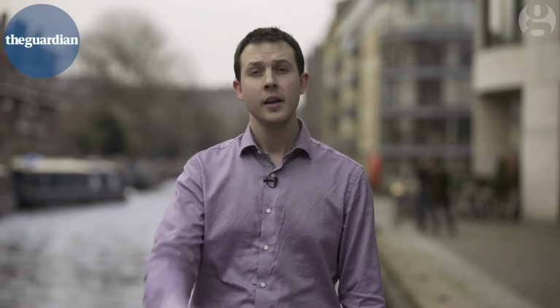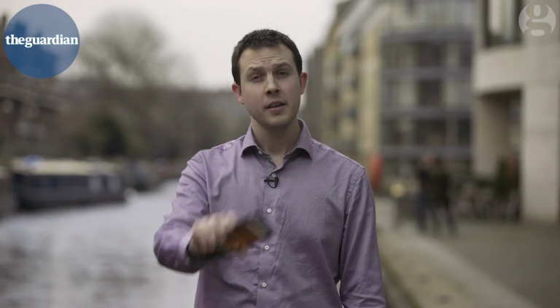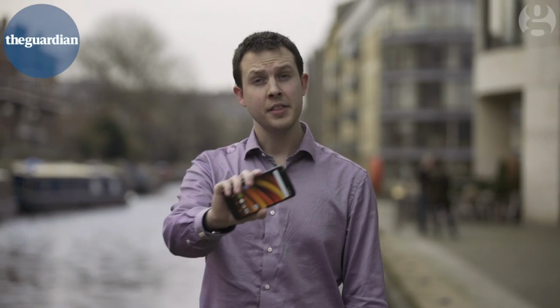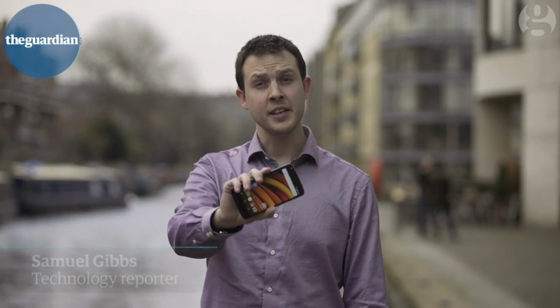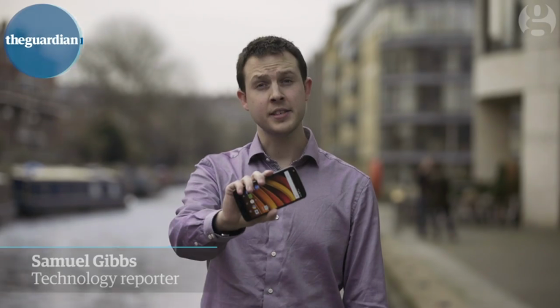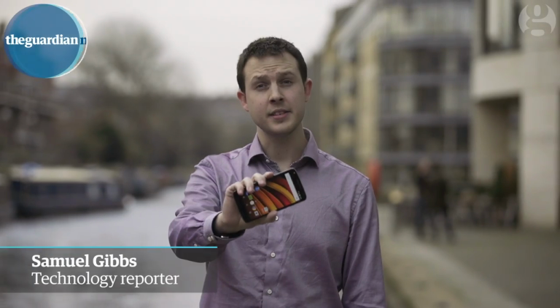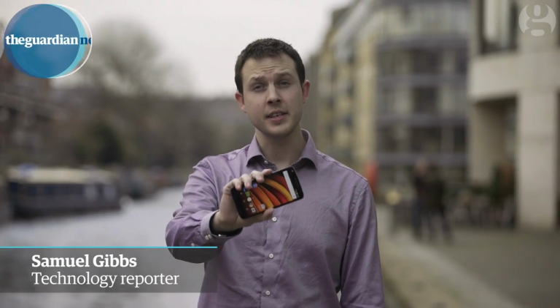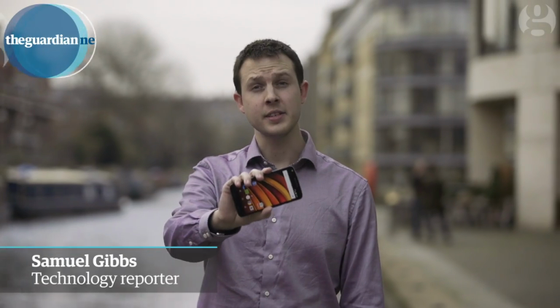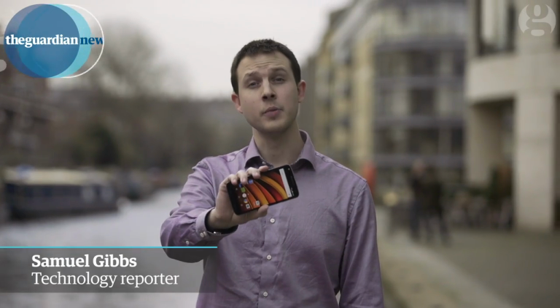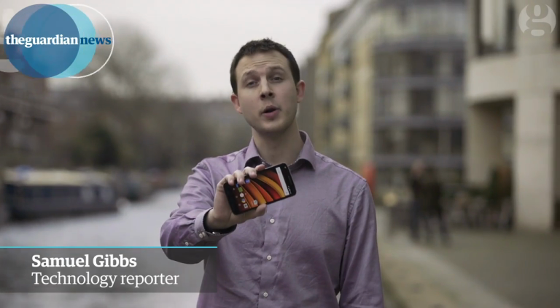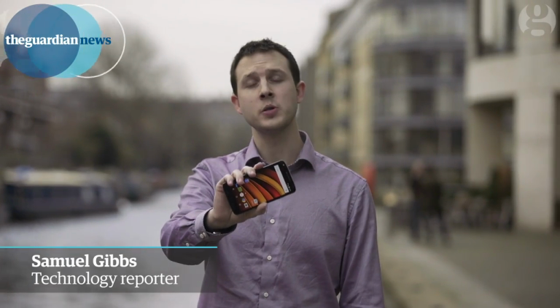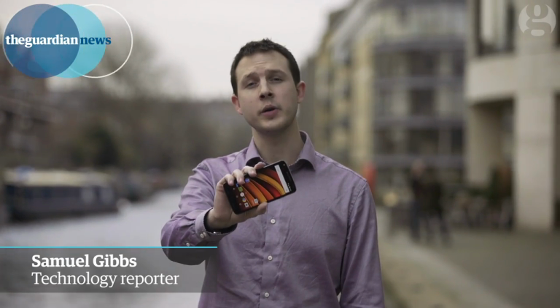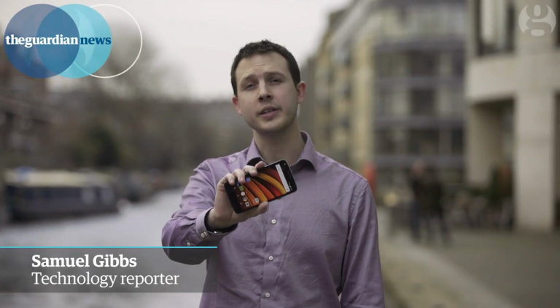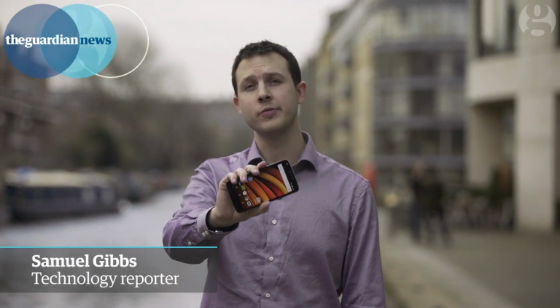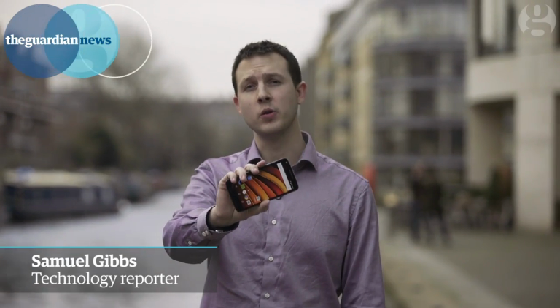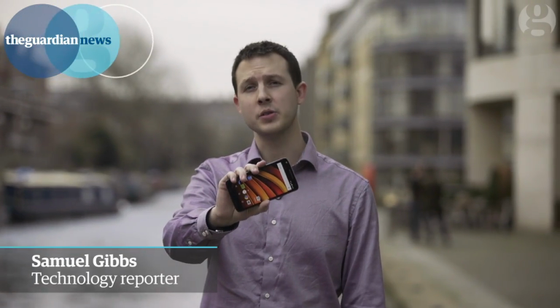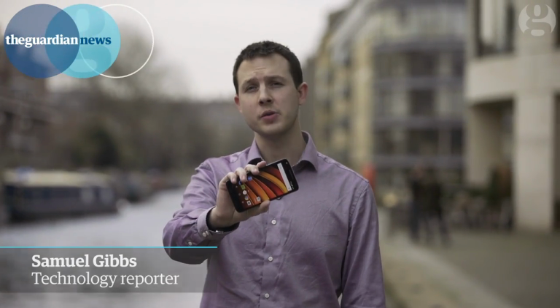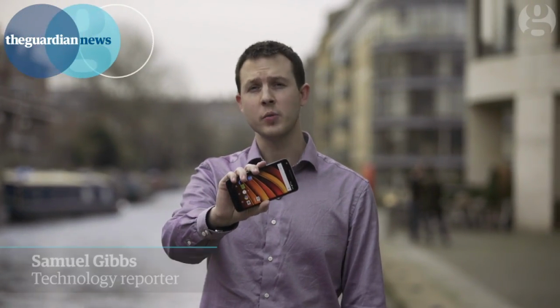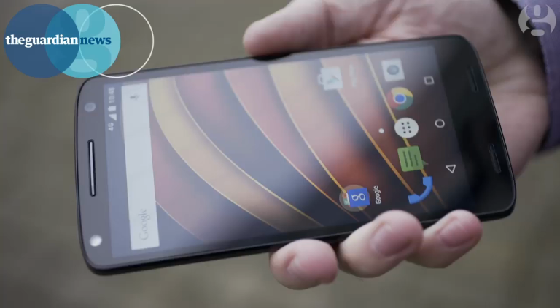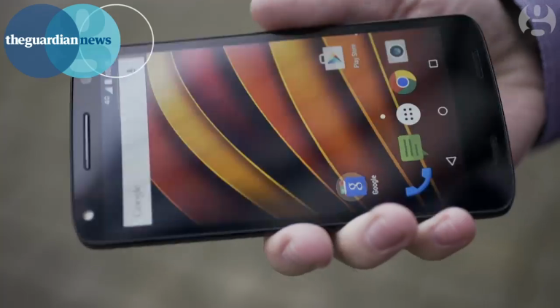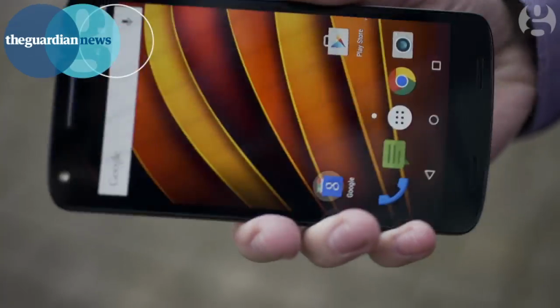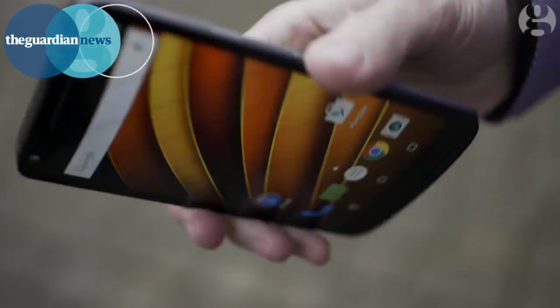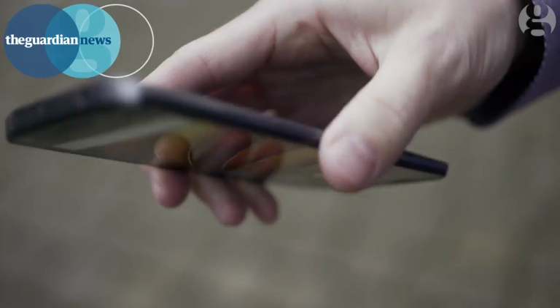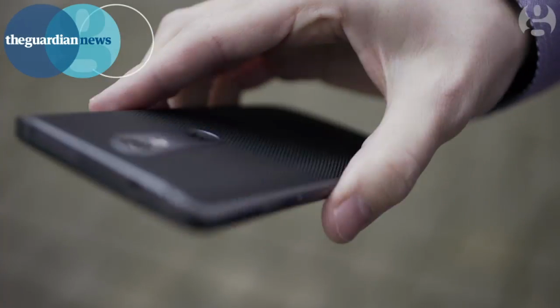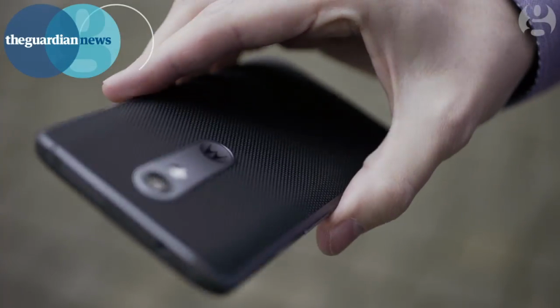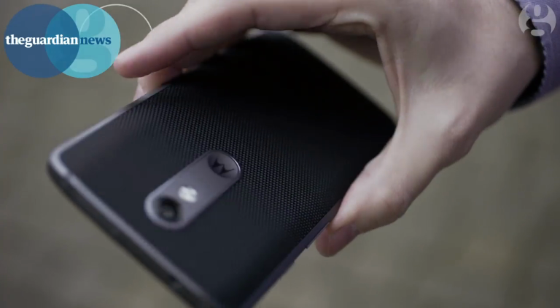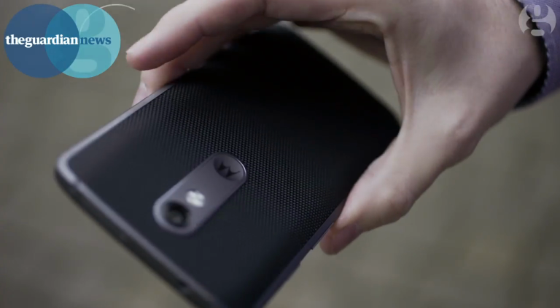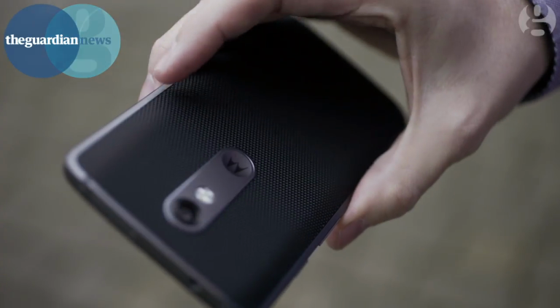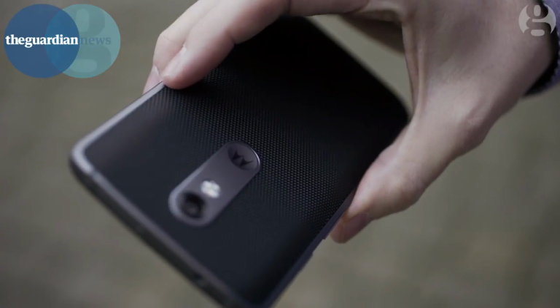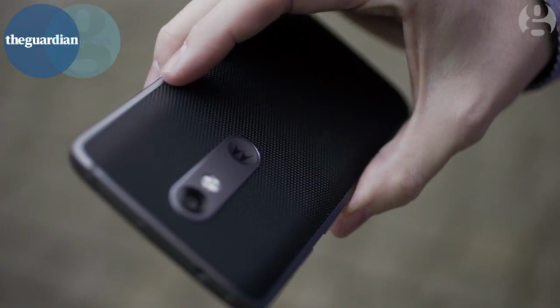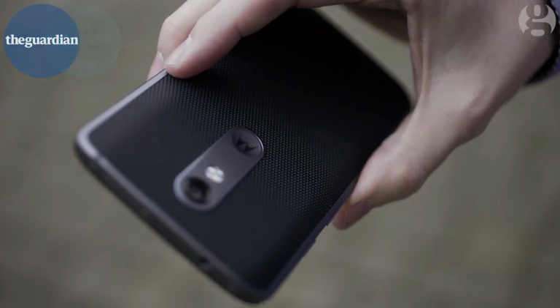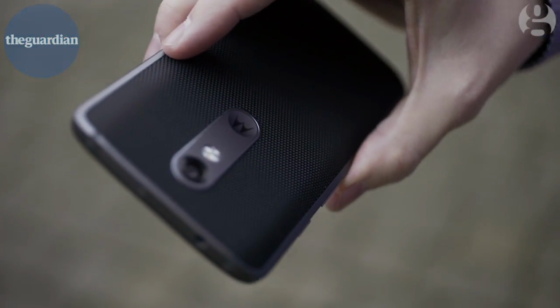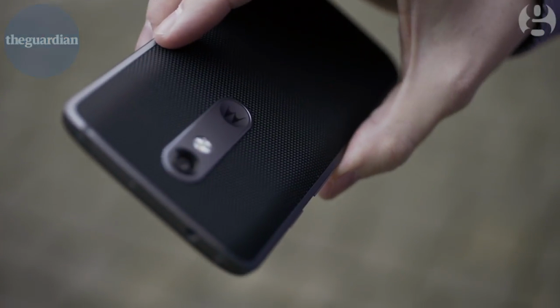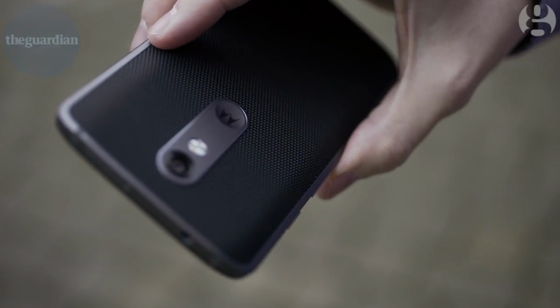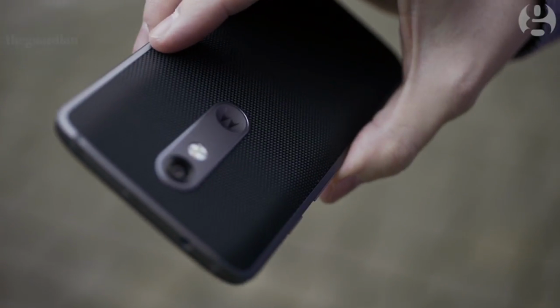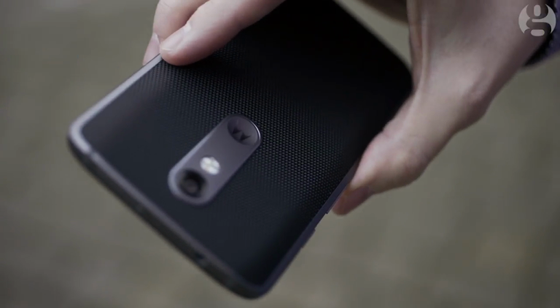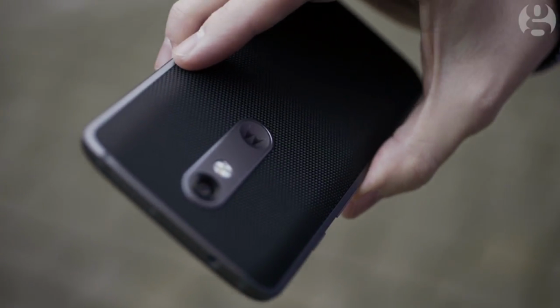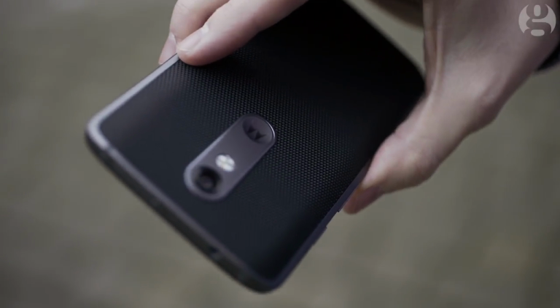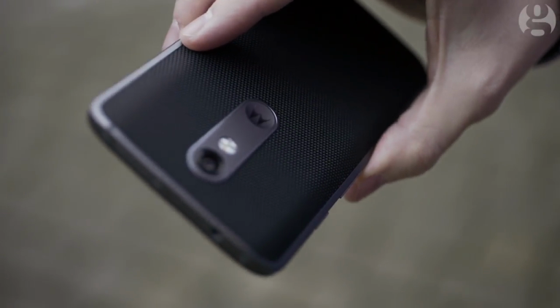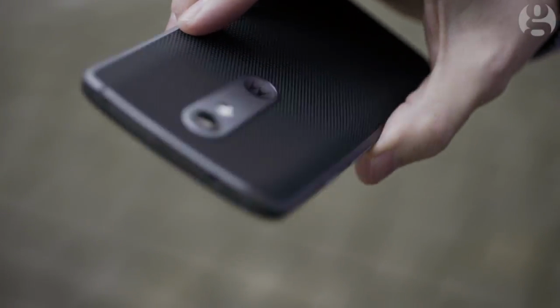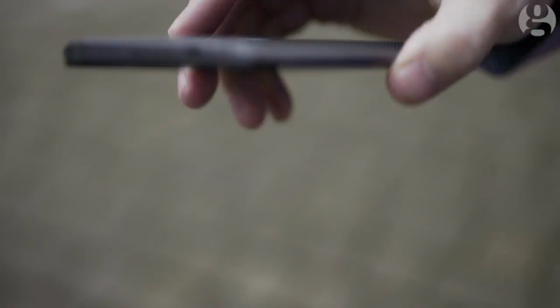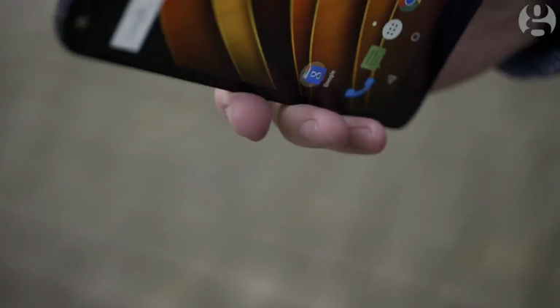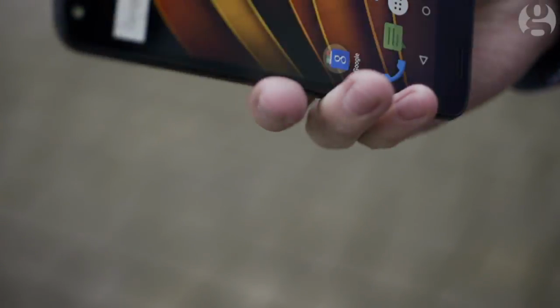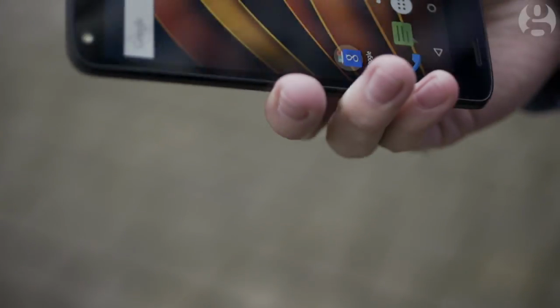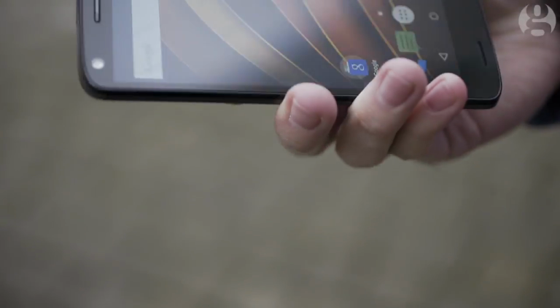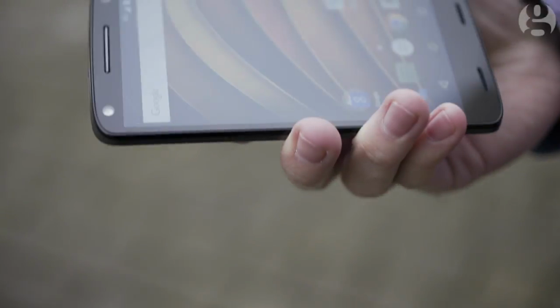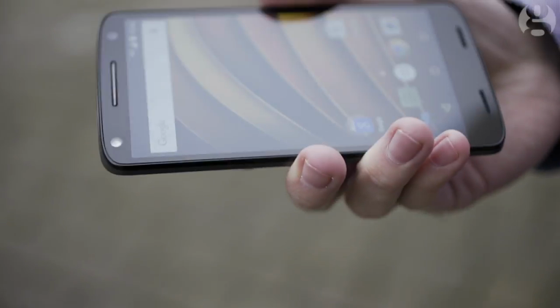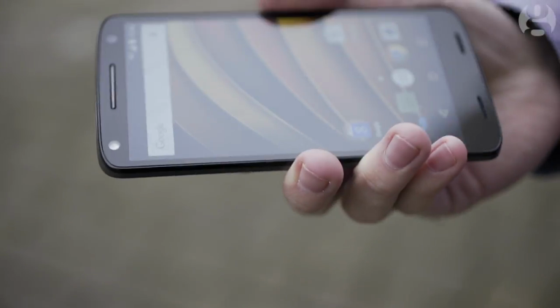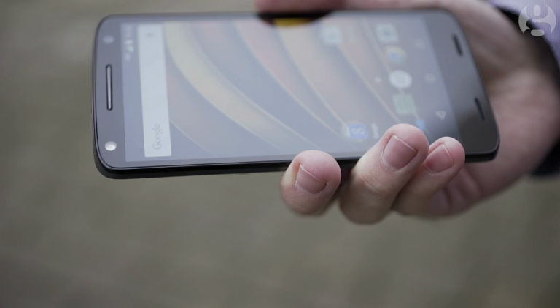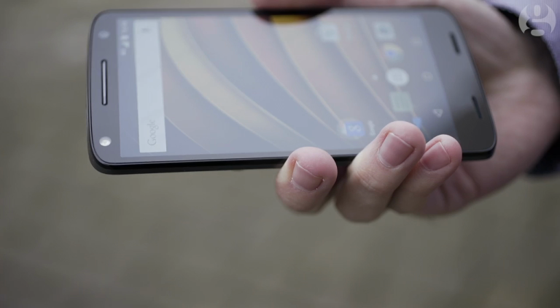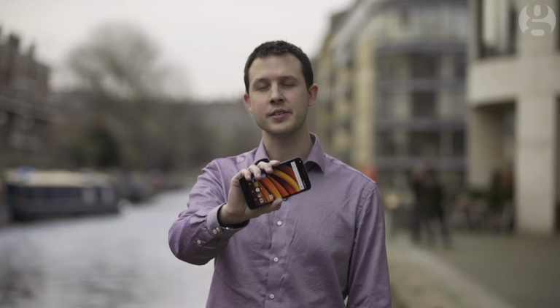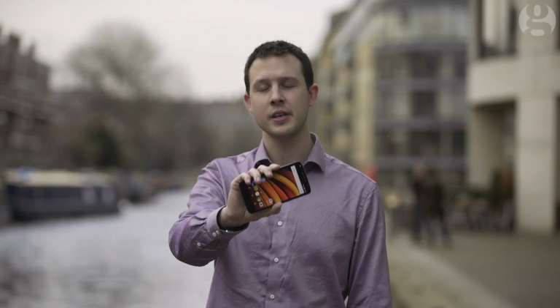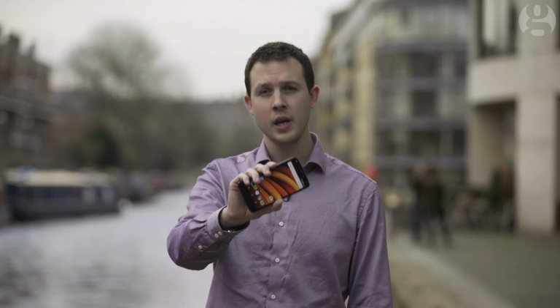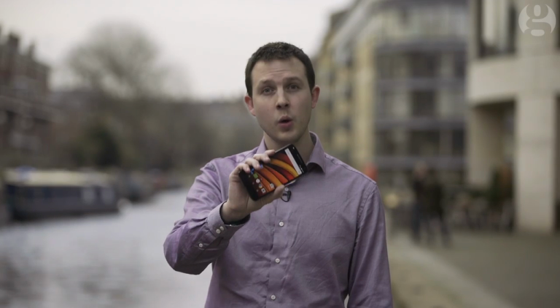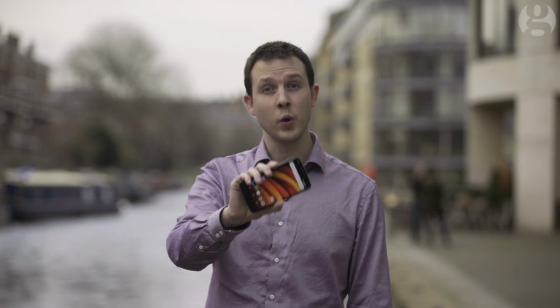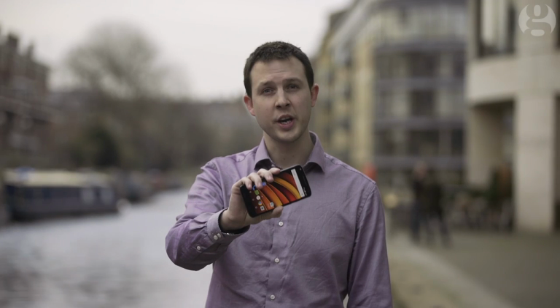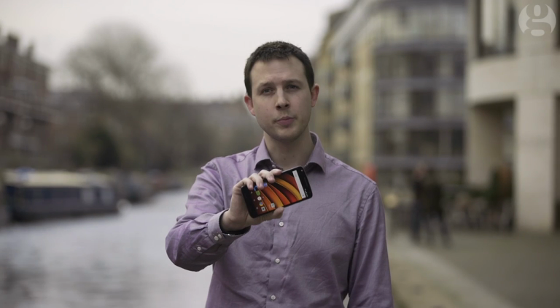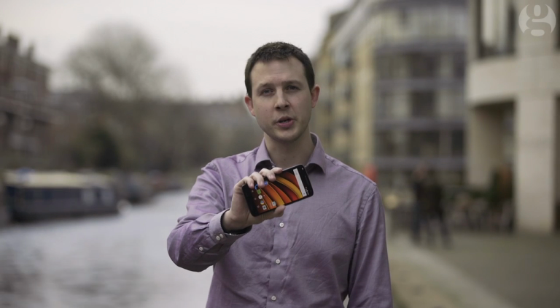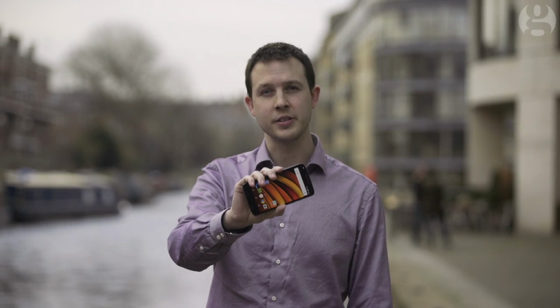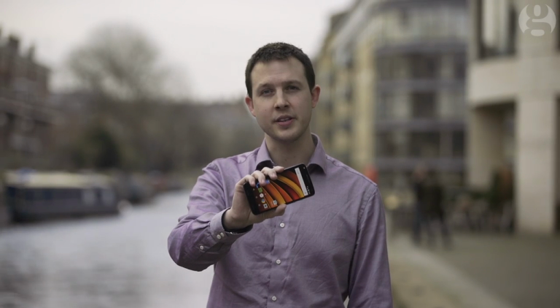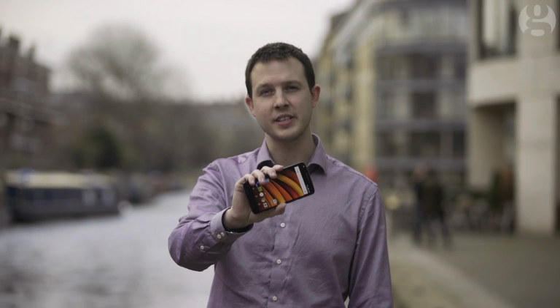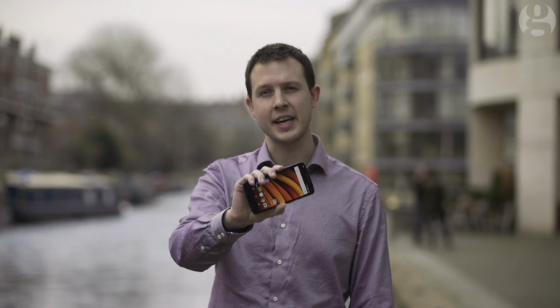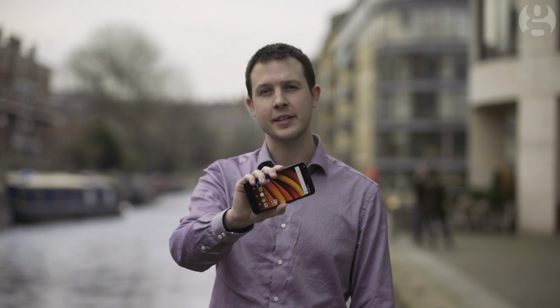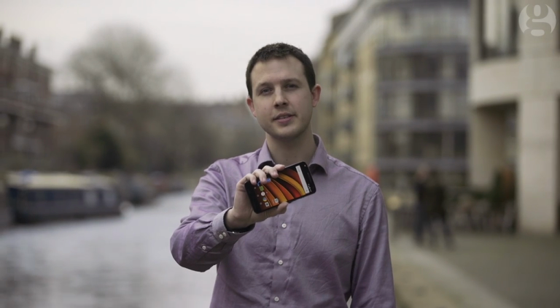This is the Moto X Force, which Motorola claims has an unshatterable screen, guaranteed for four years. We're going to put it to the test.